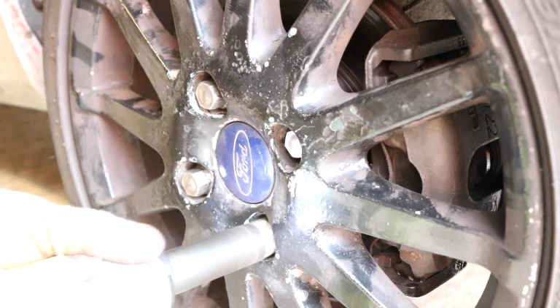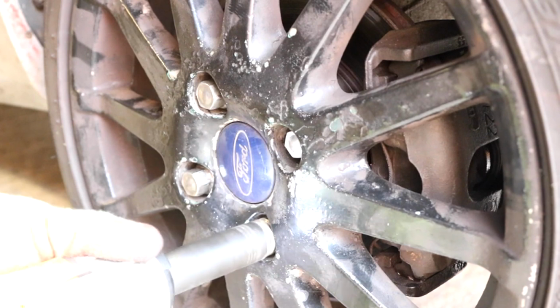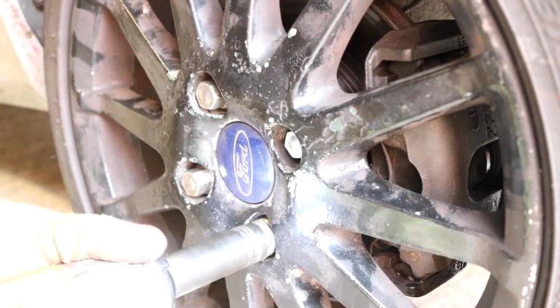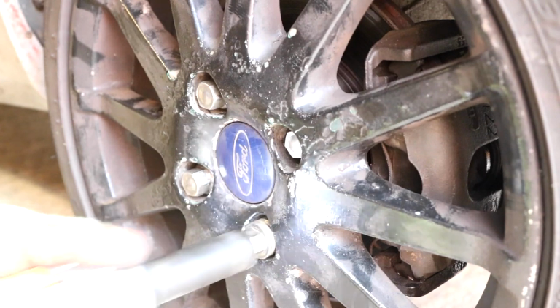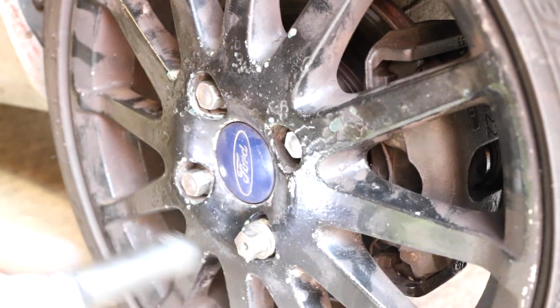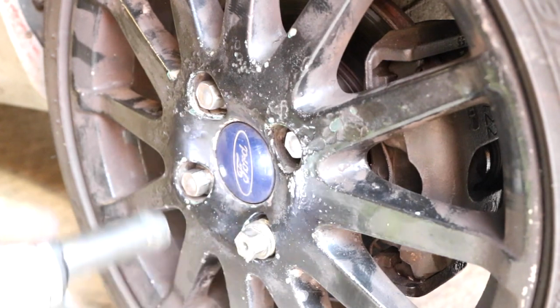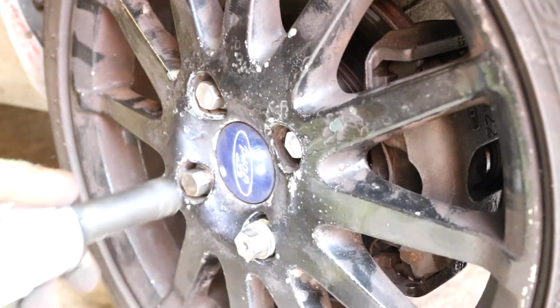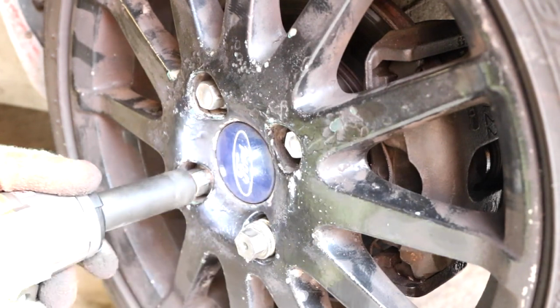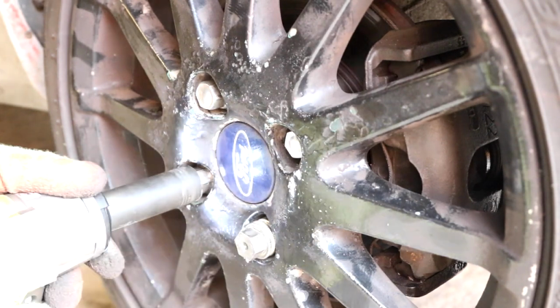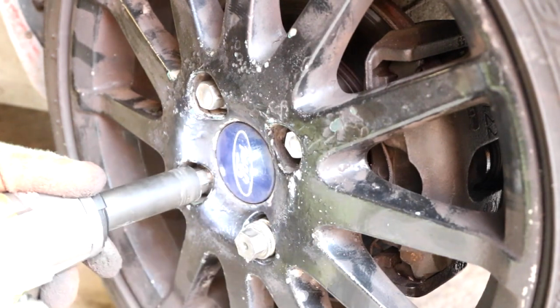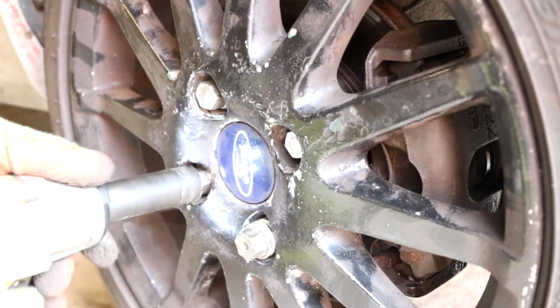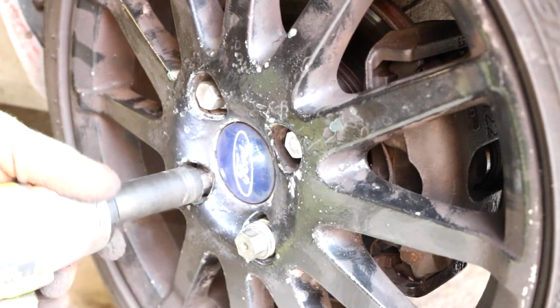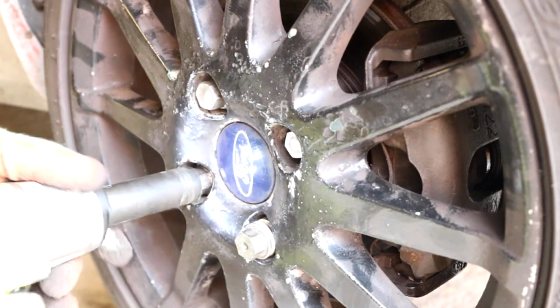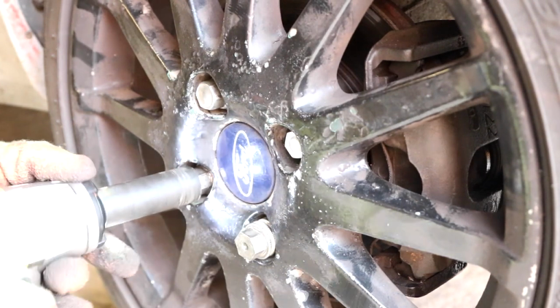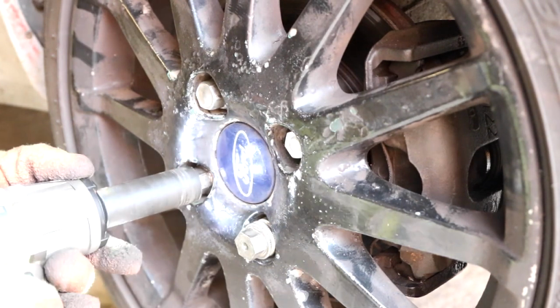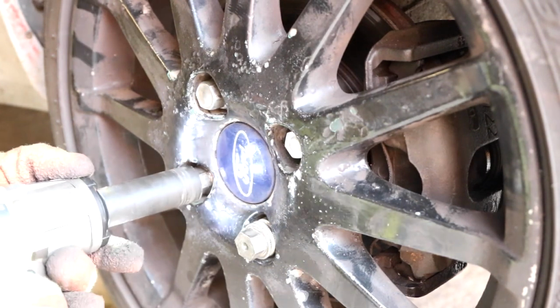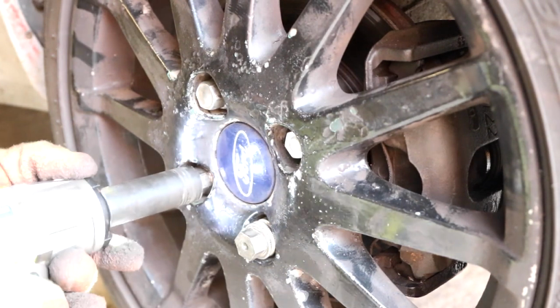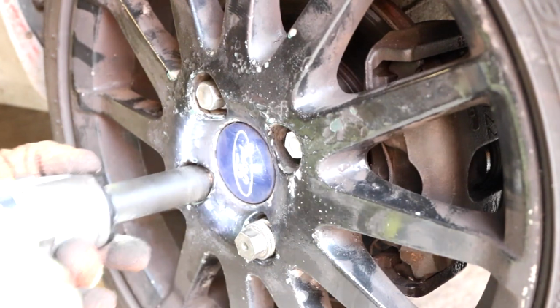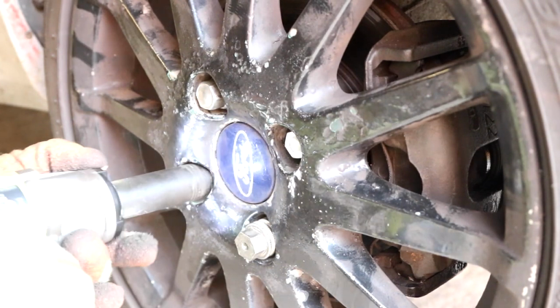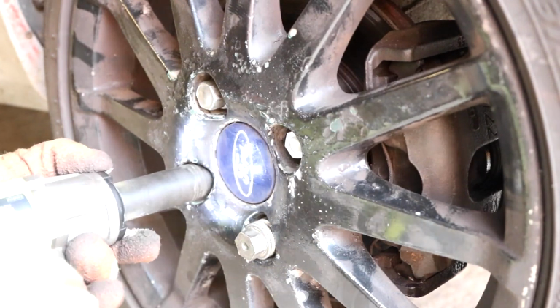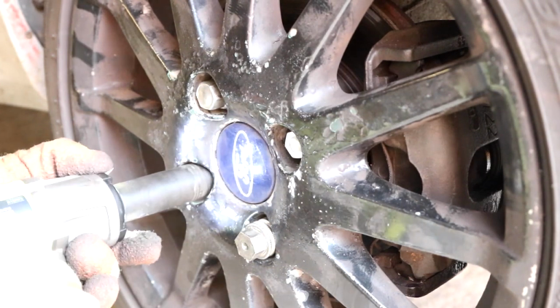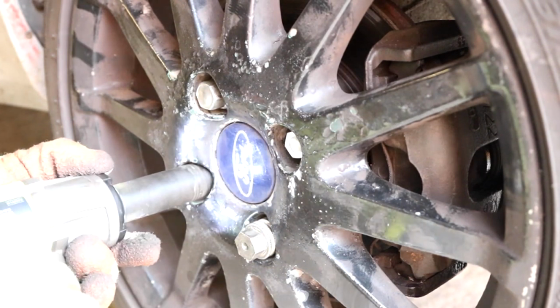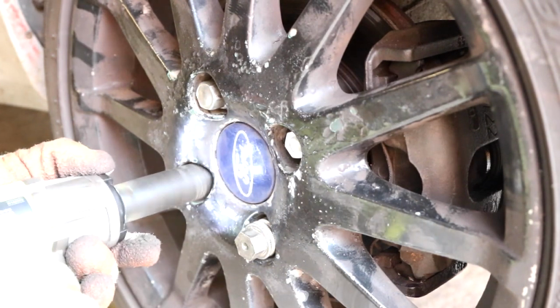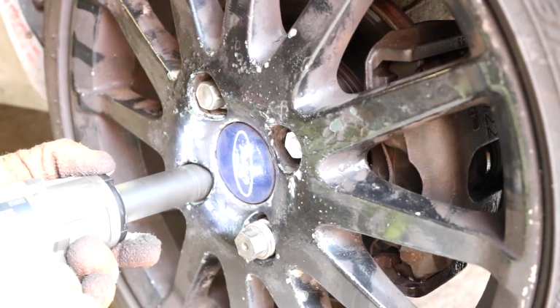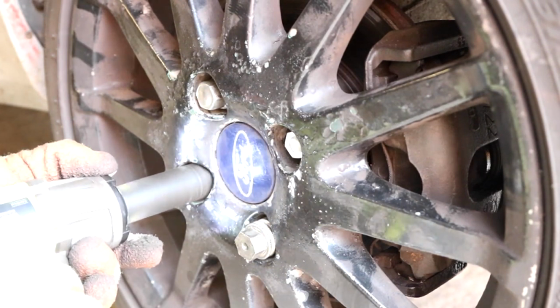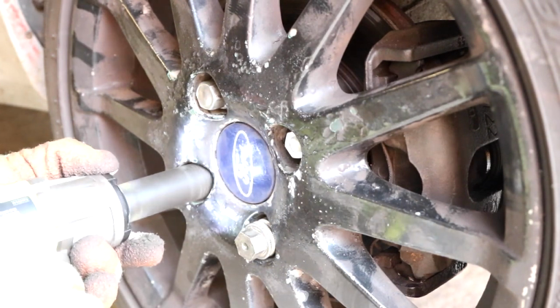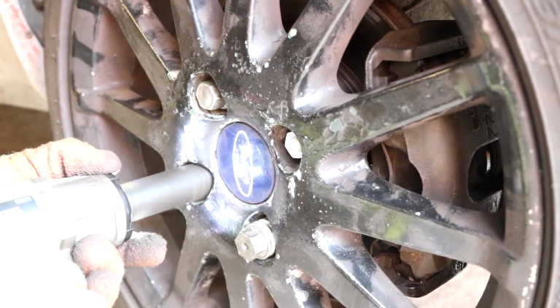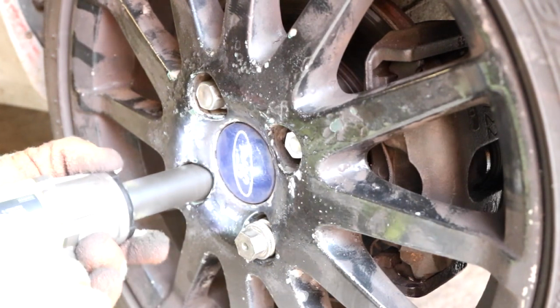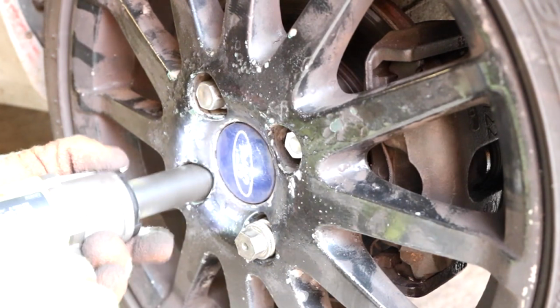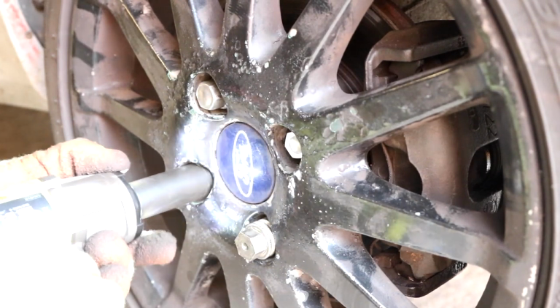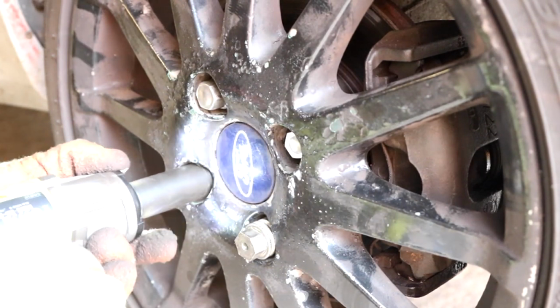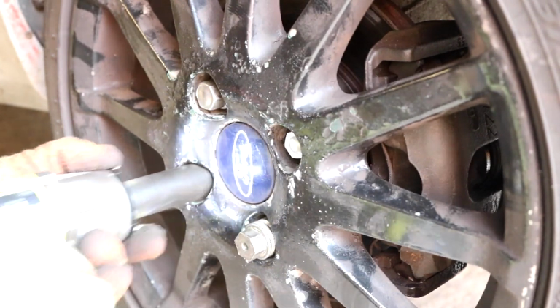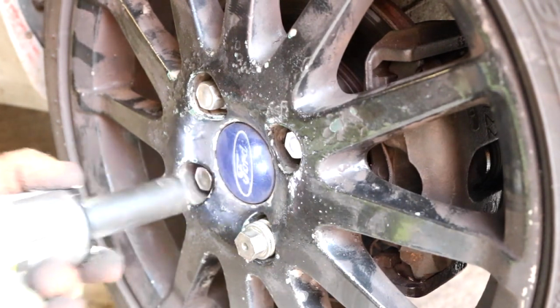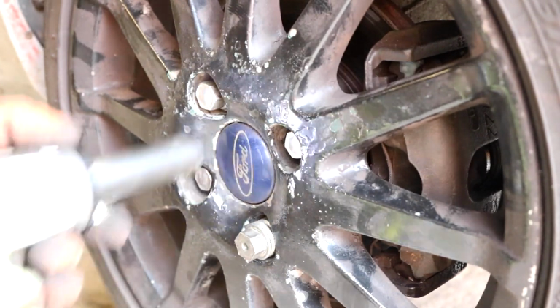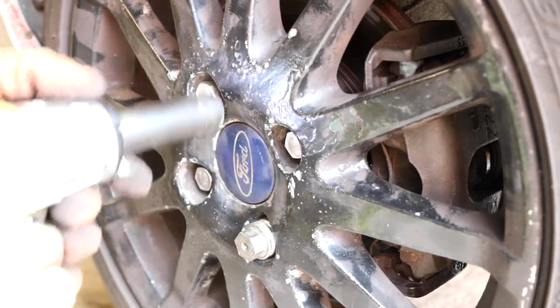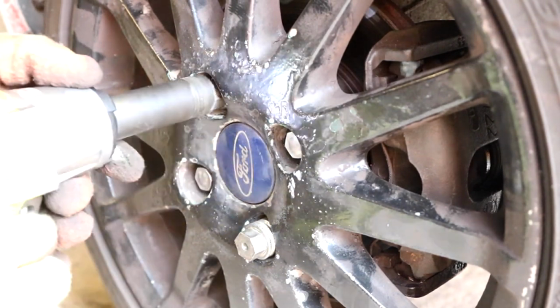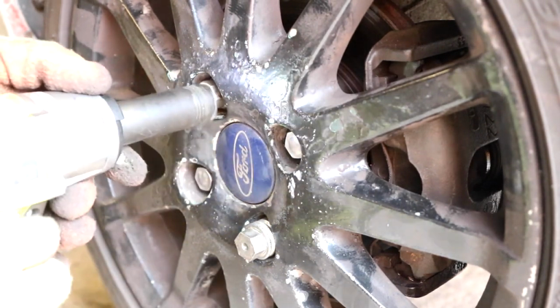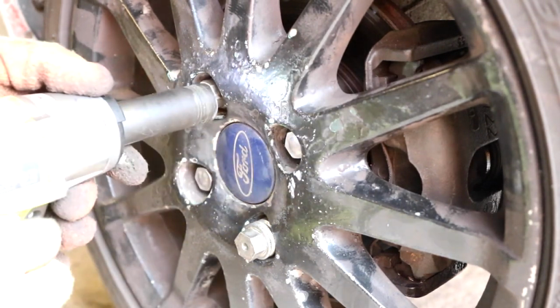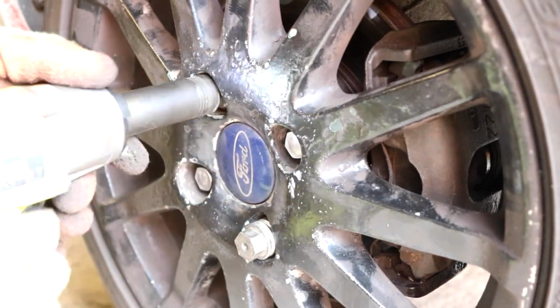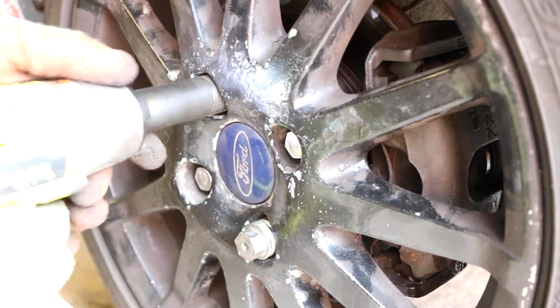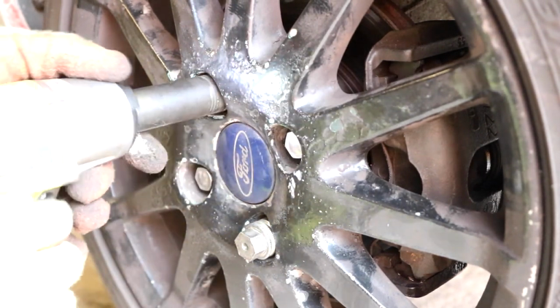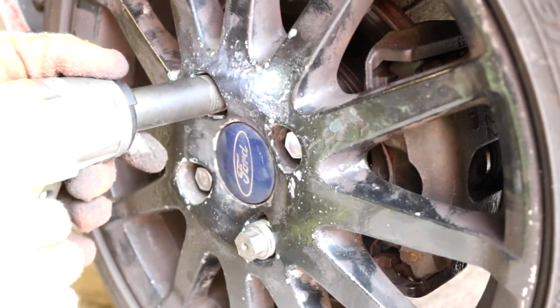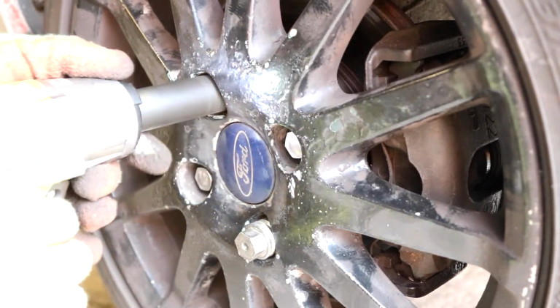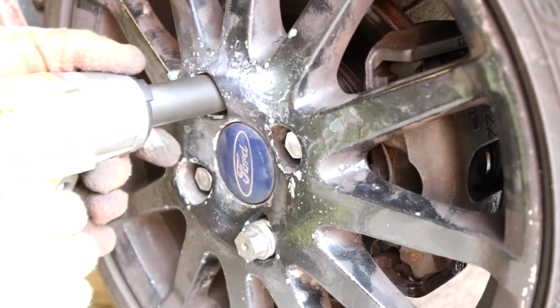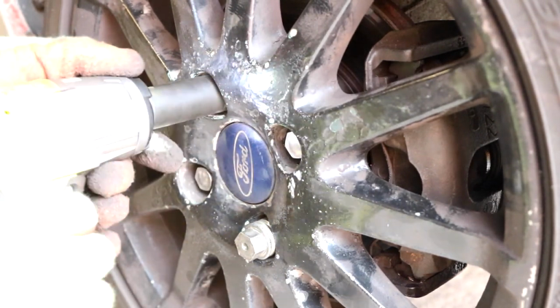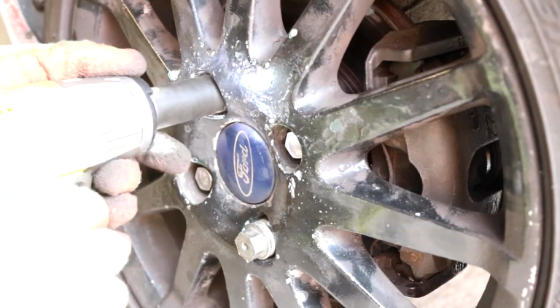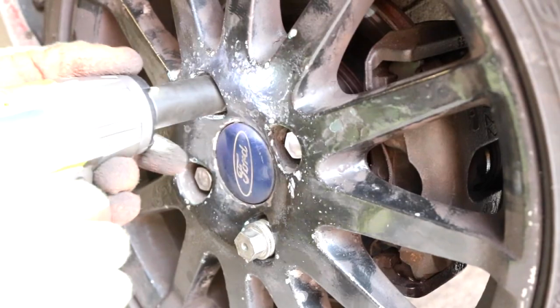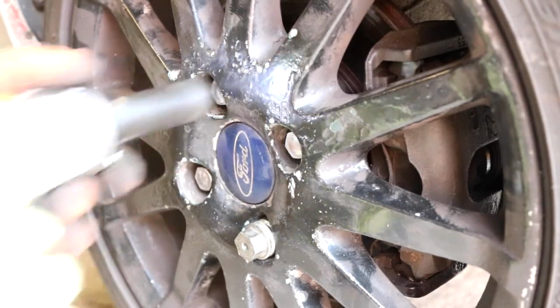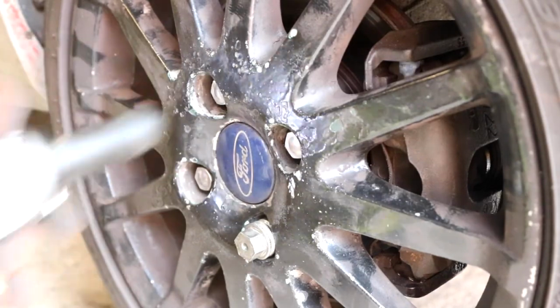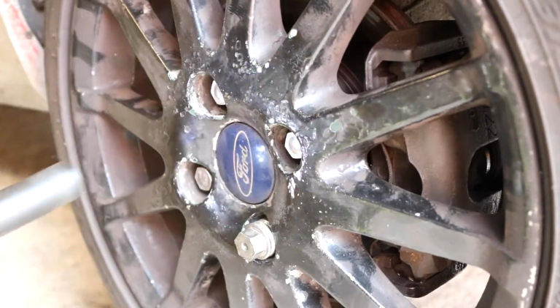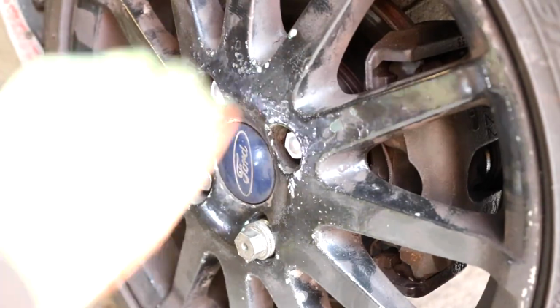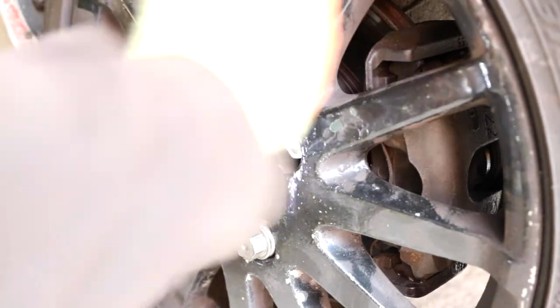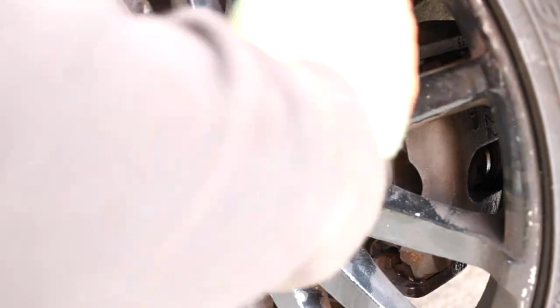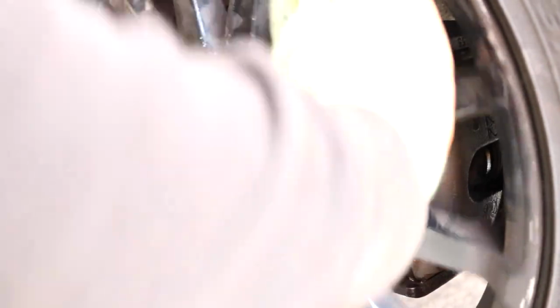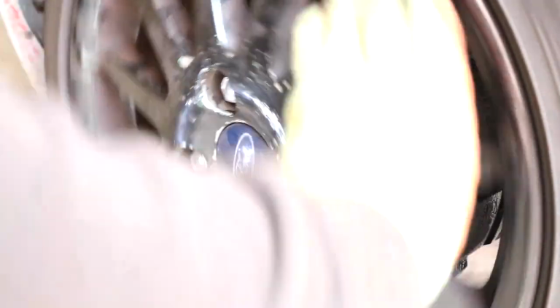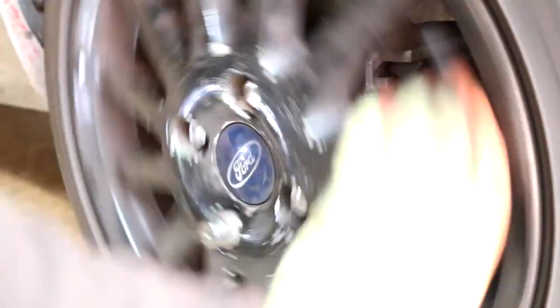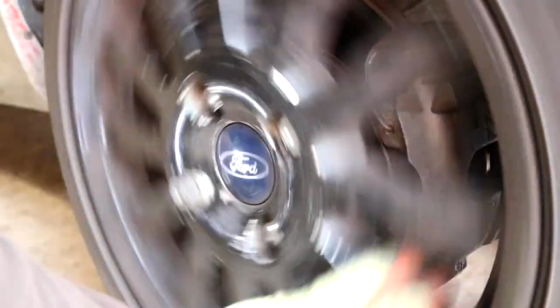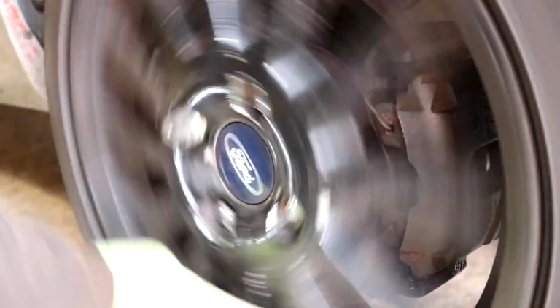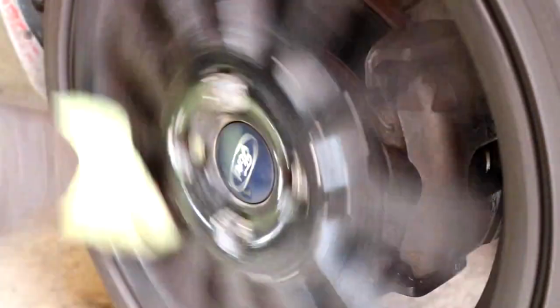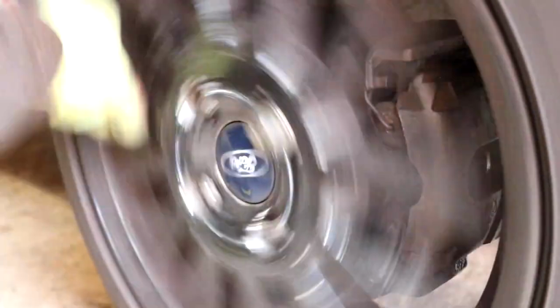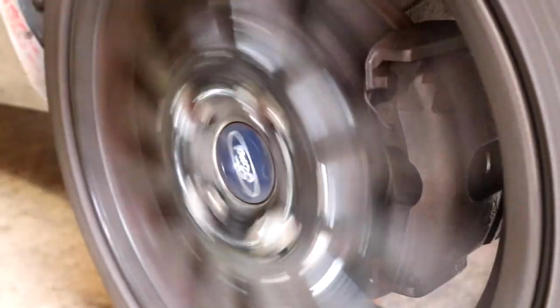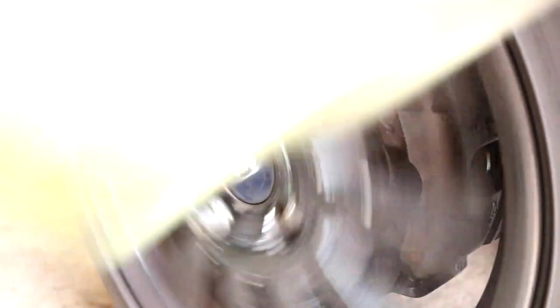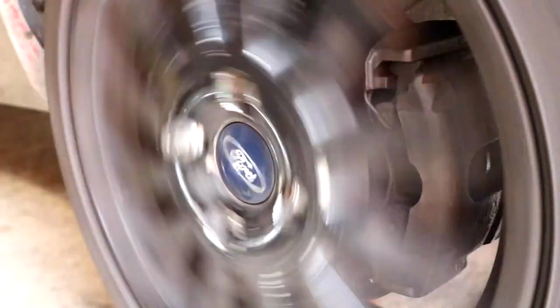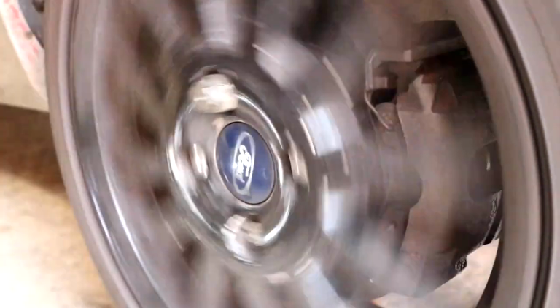Re-attach the wheel. Give it a spin. Perfect.